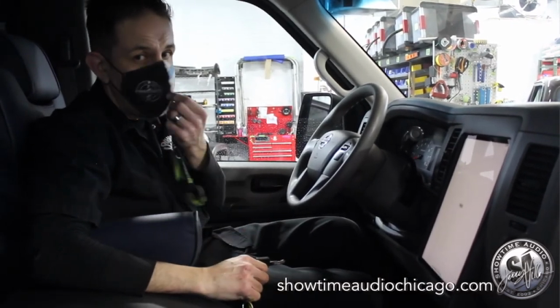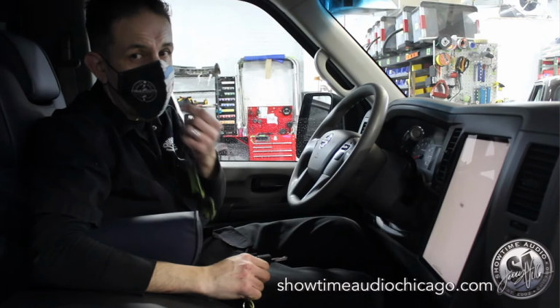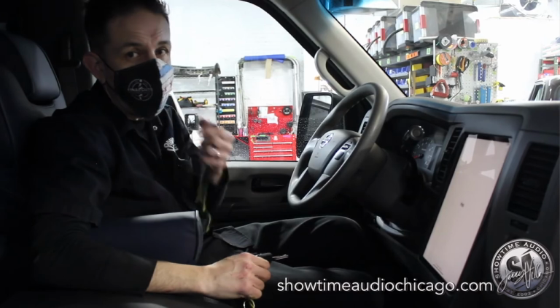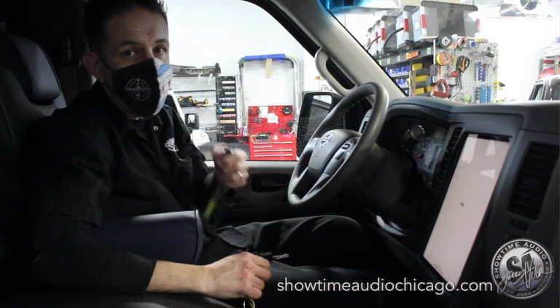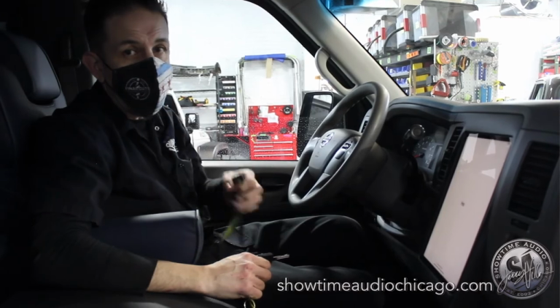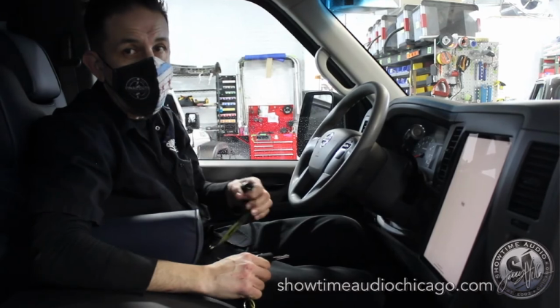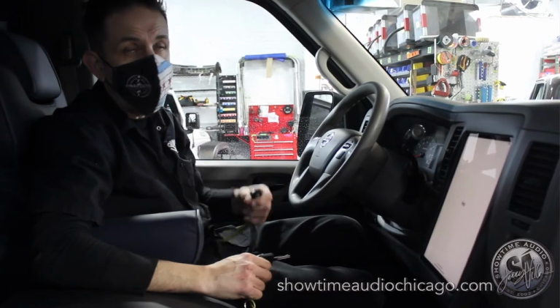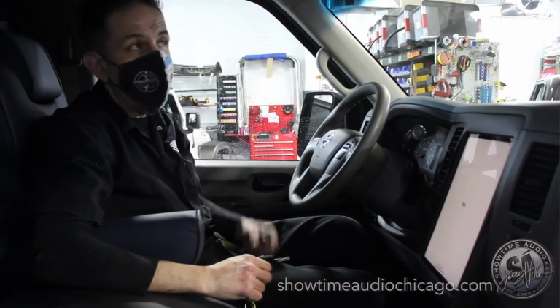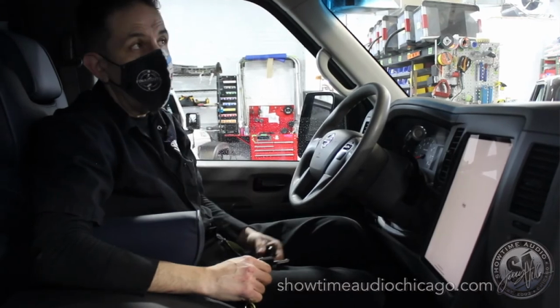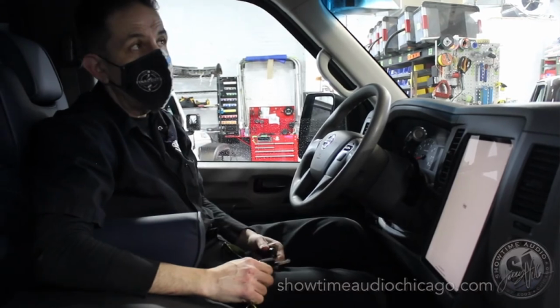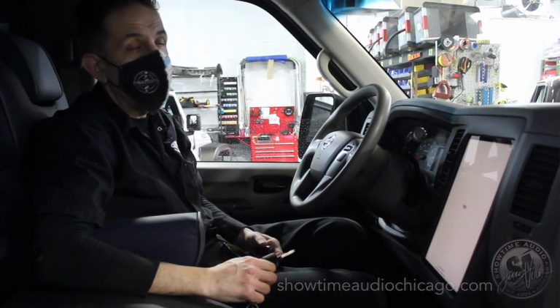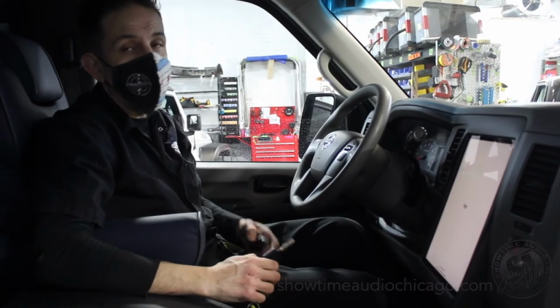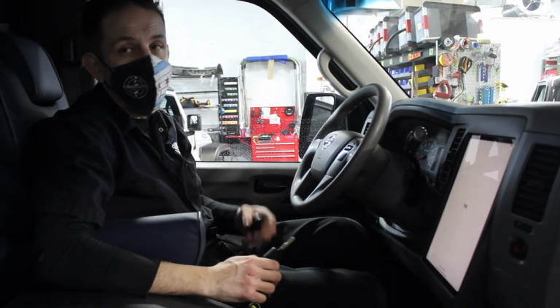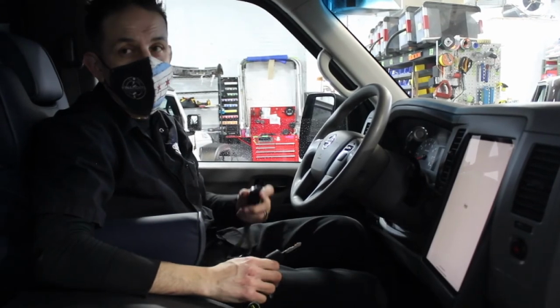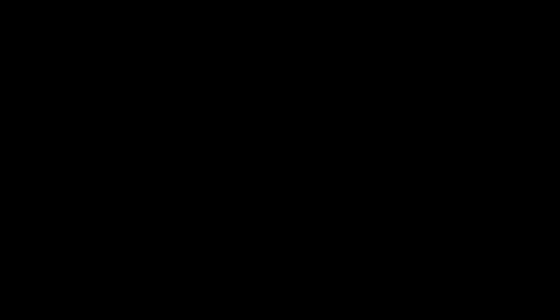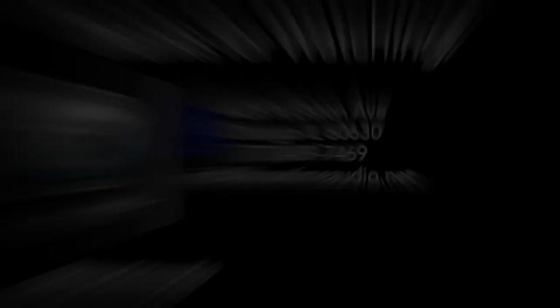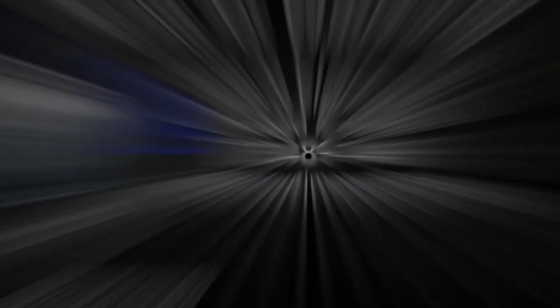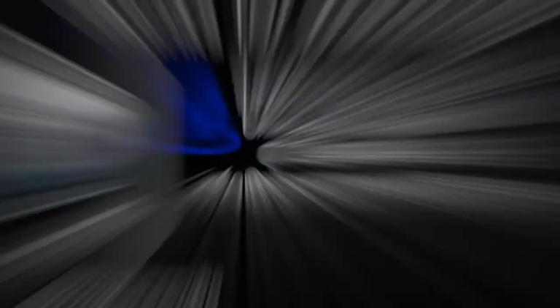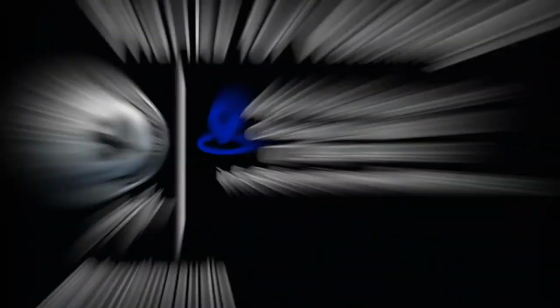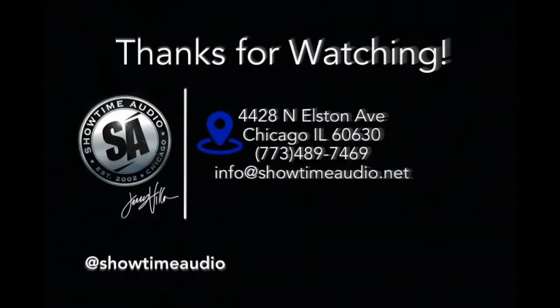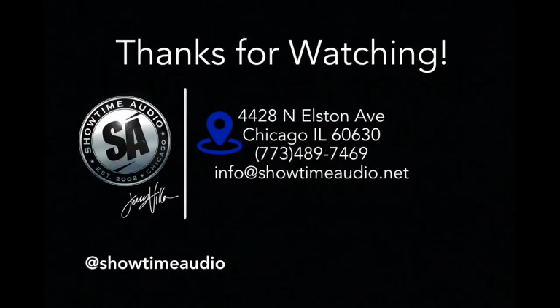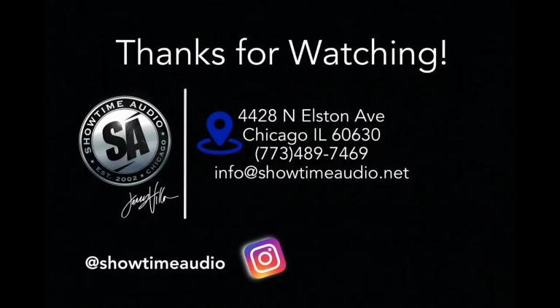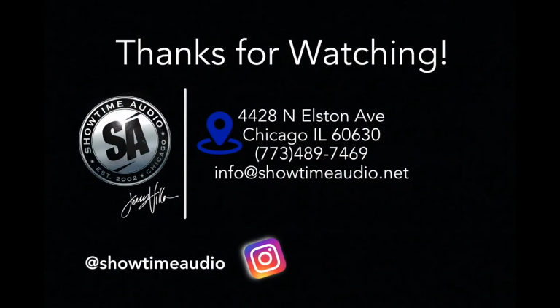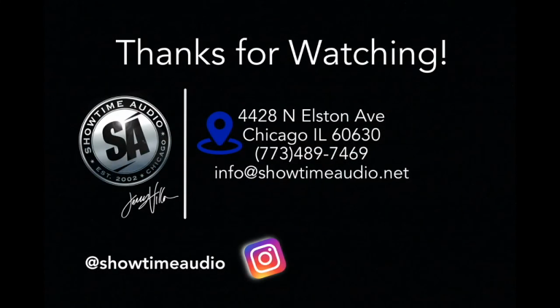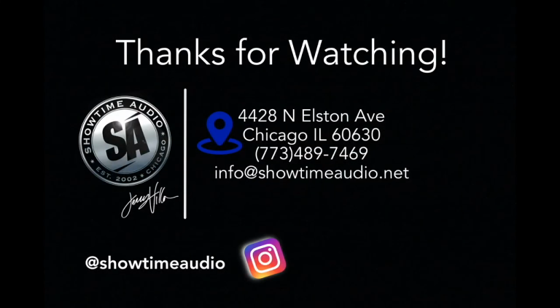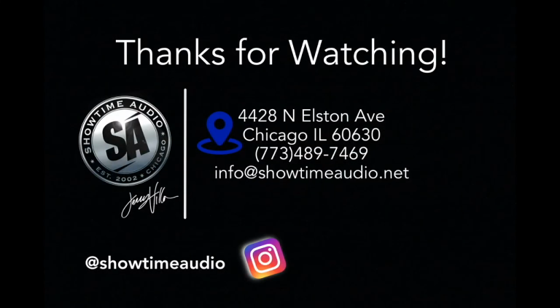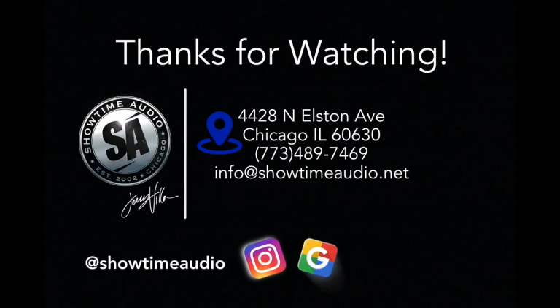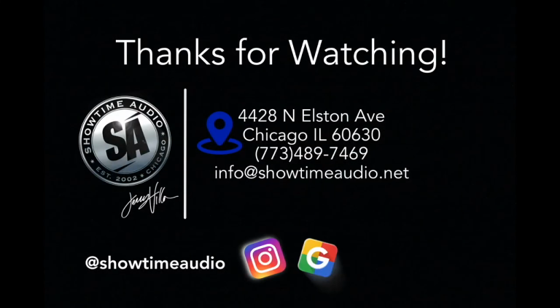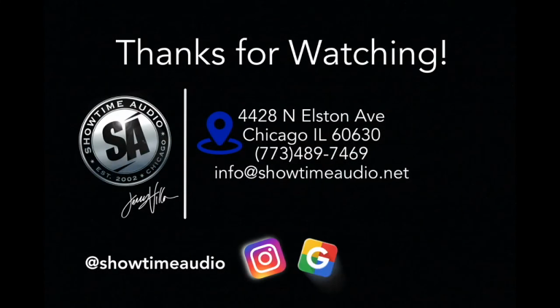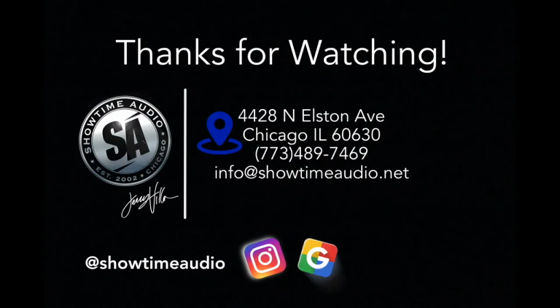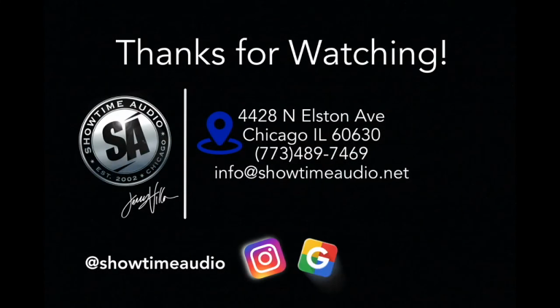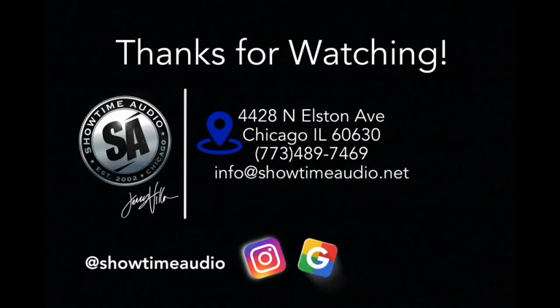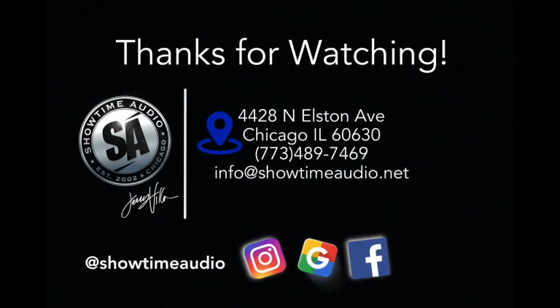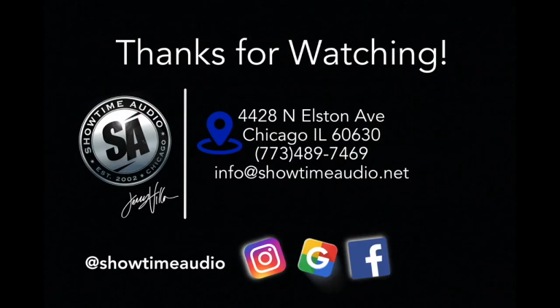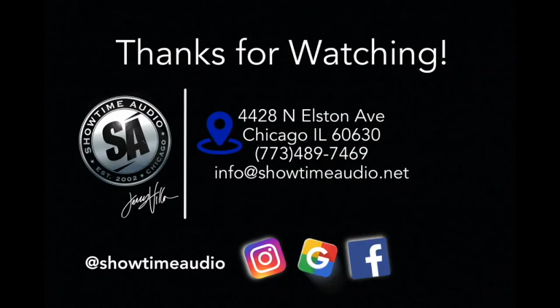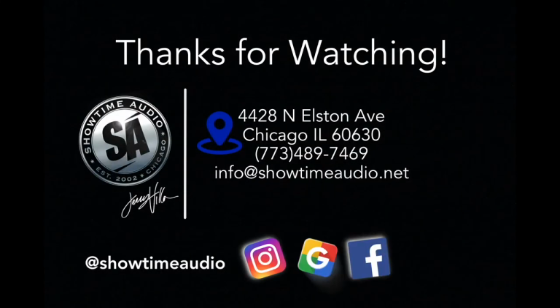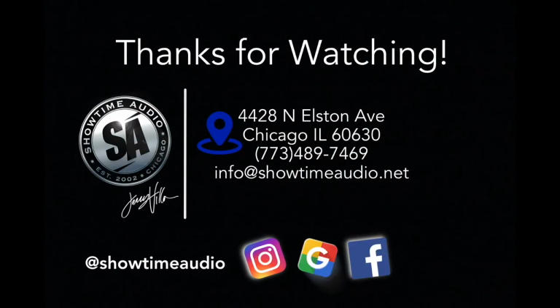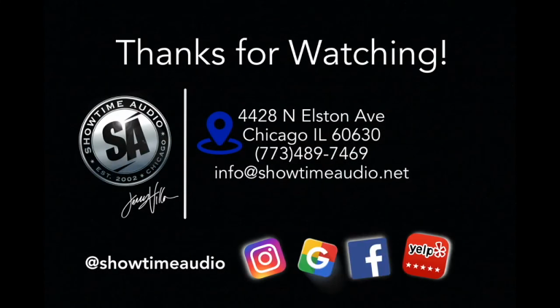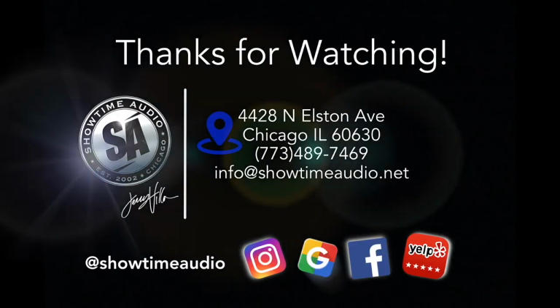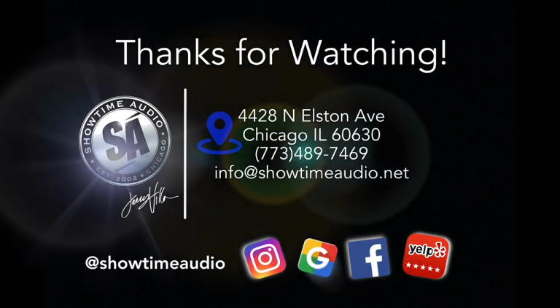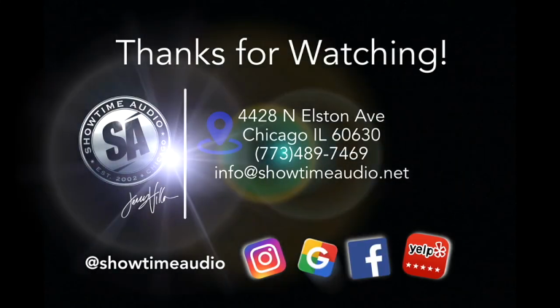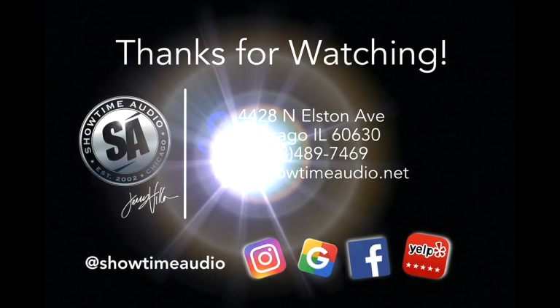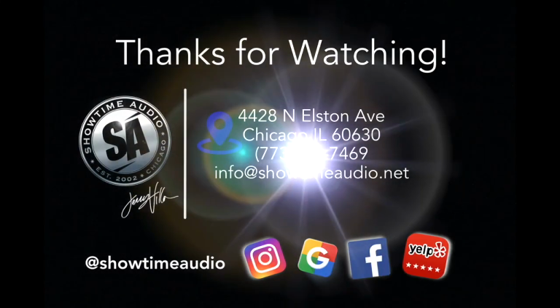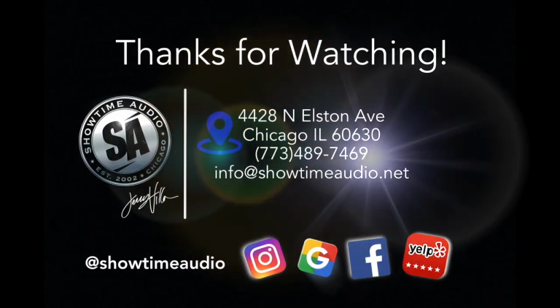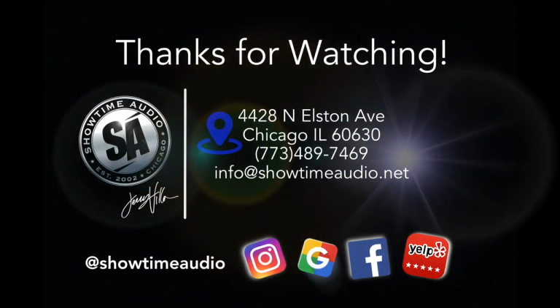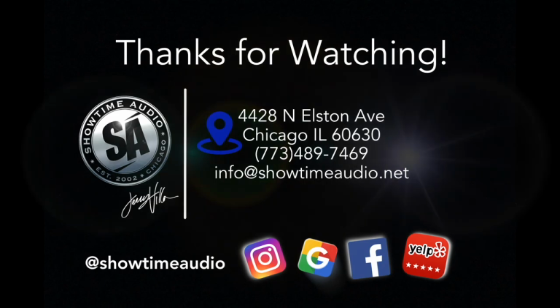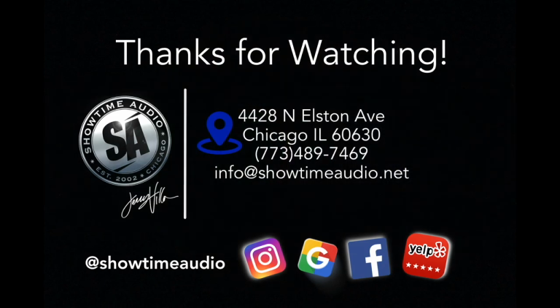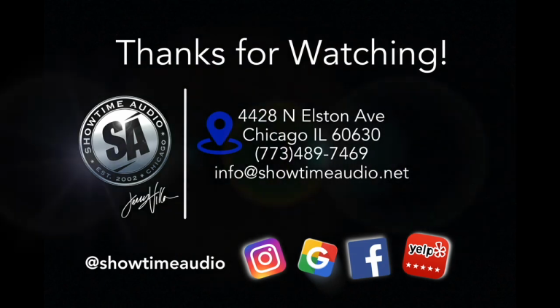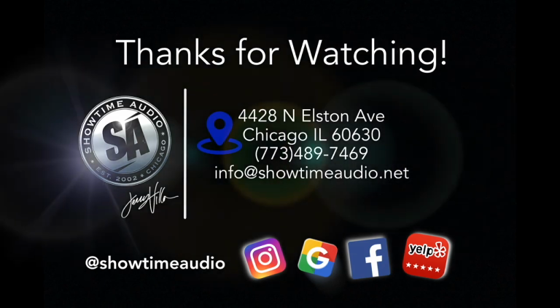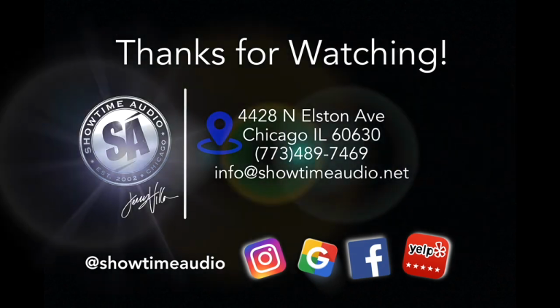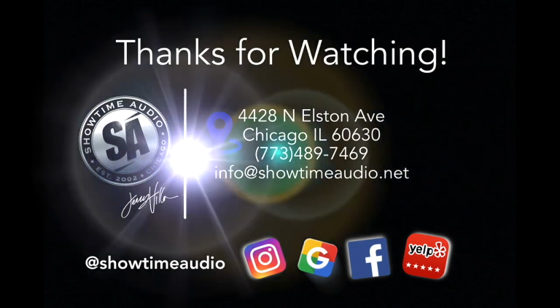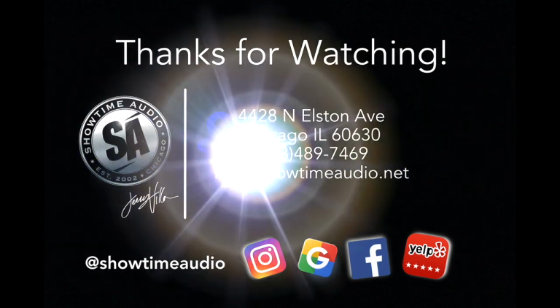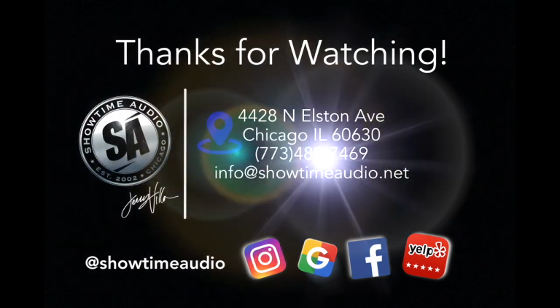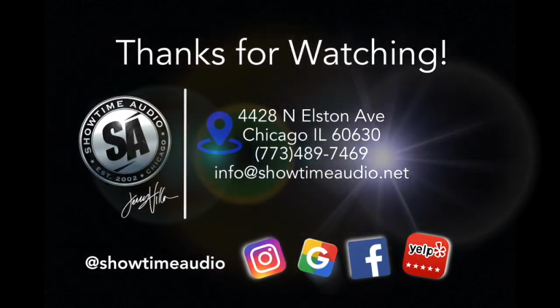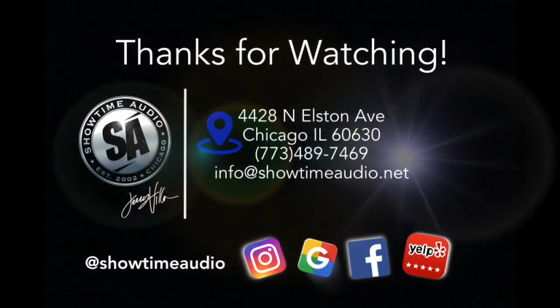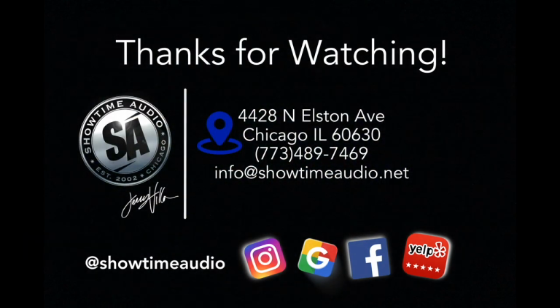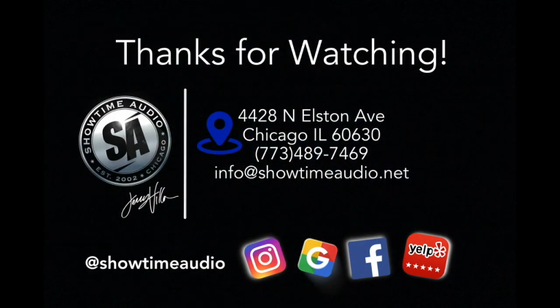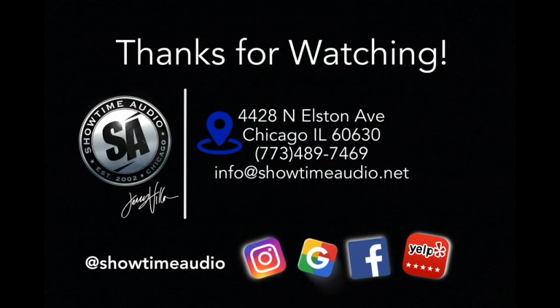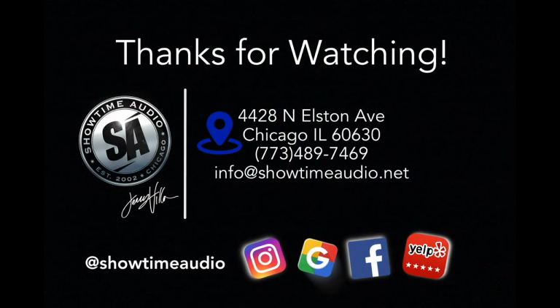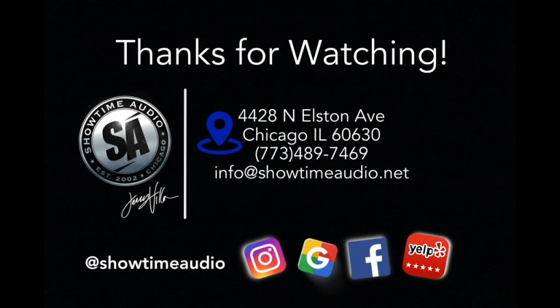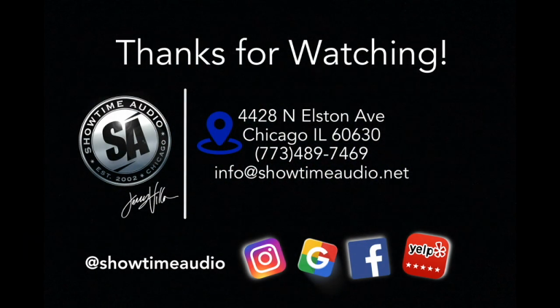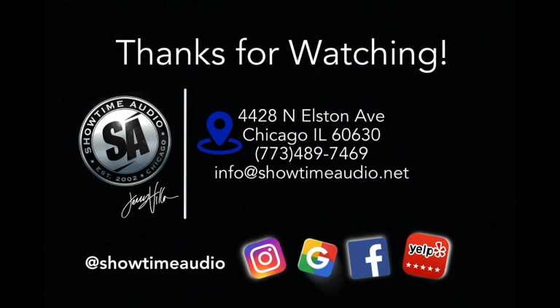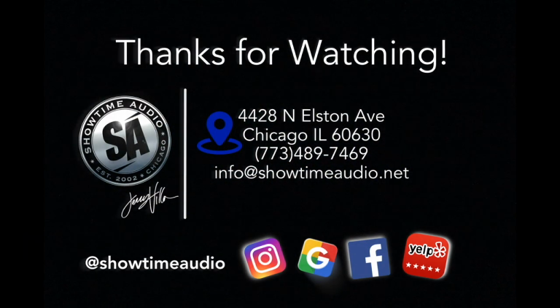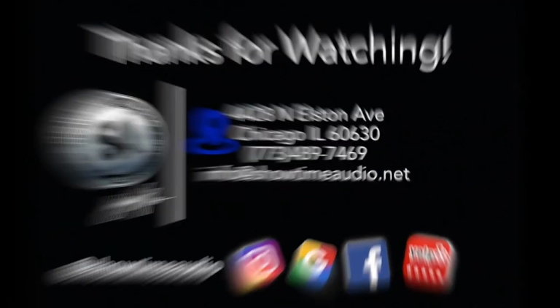If you're interested in this or any of our other services, please give us a text at 773-489-7469, or shoot us an email at showtimeaudiochicago.com. Thanks a lot for watching.